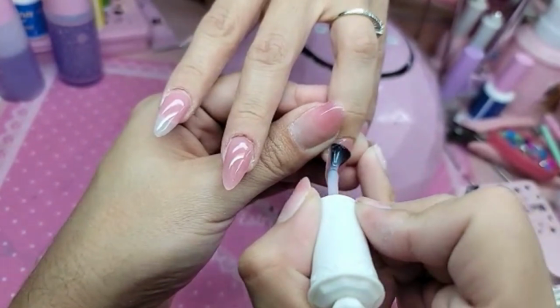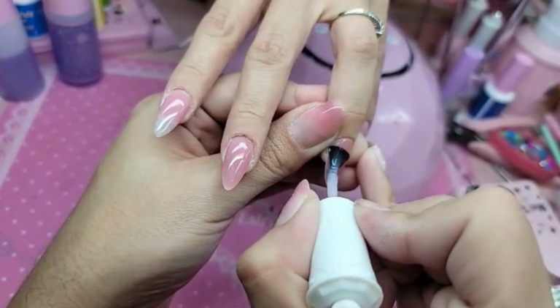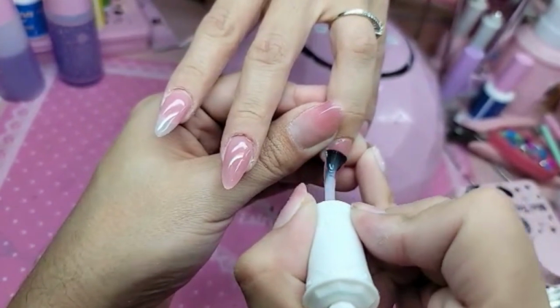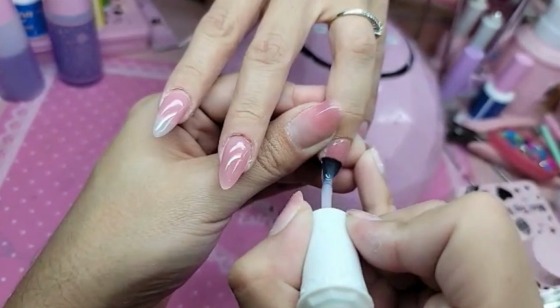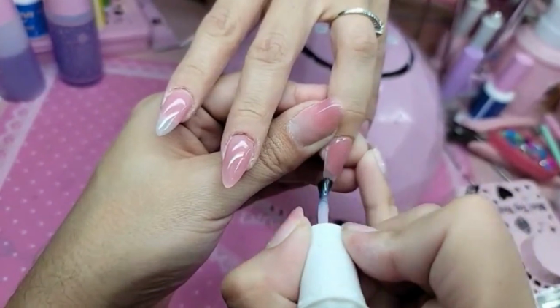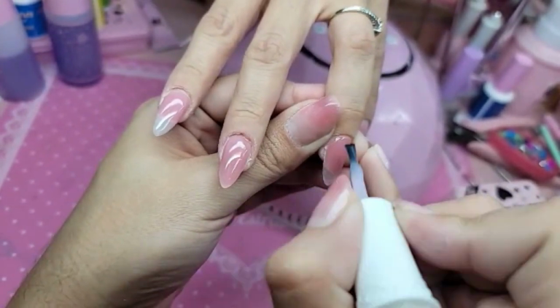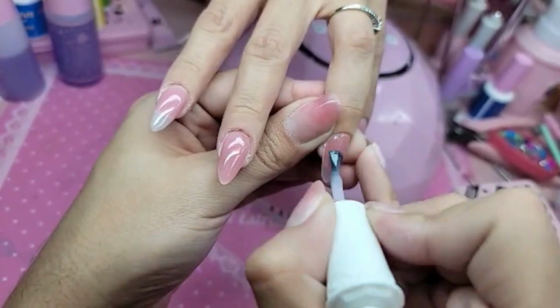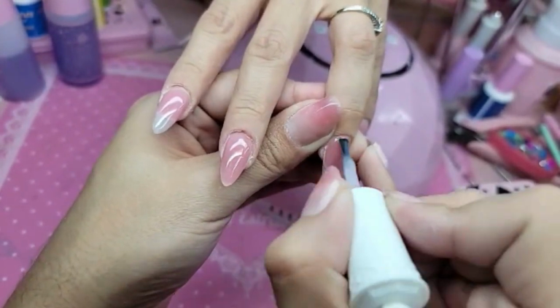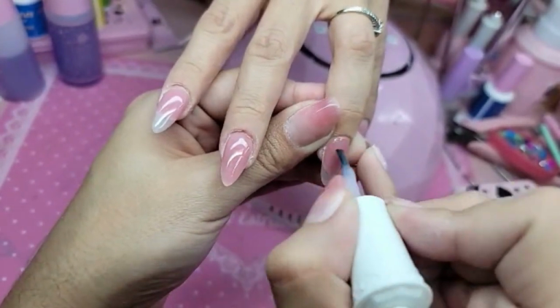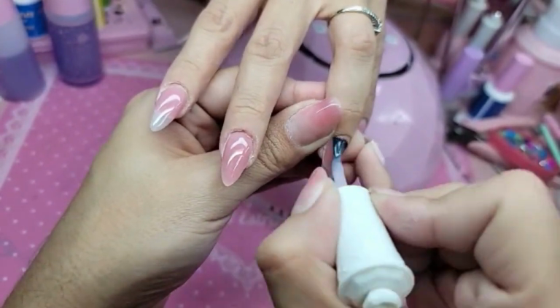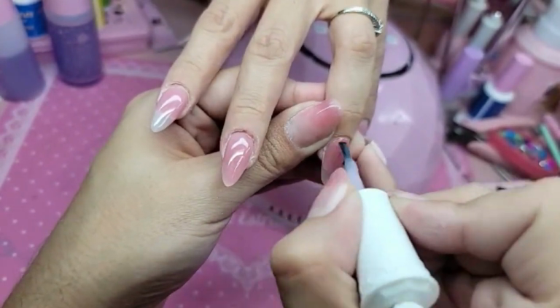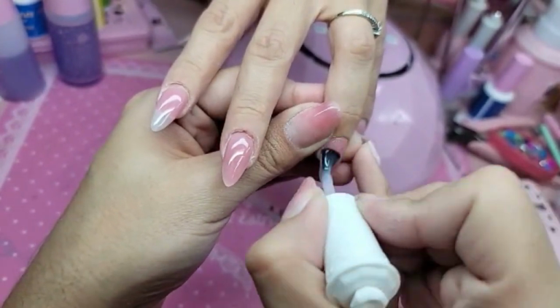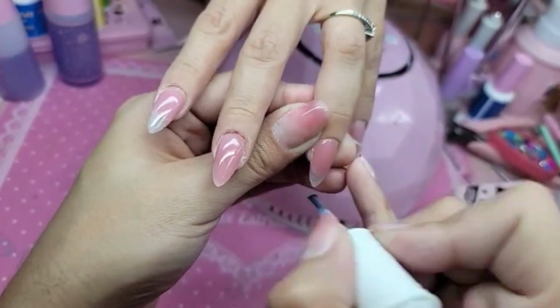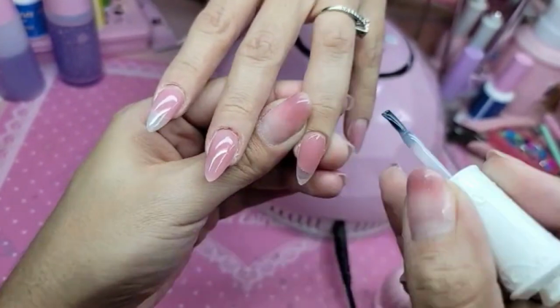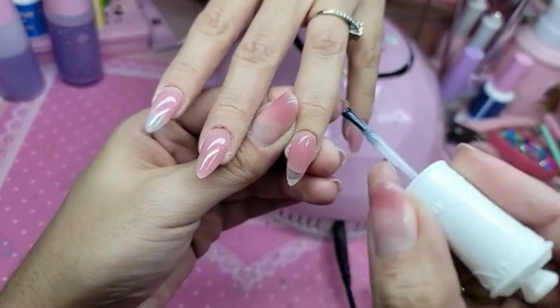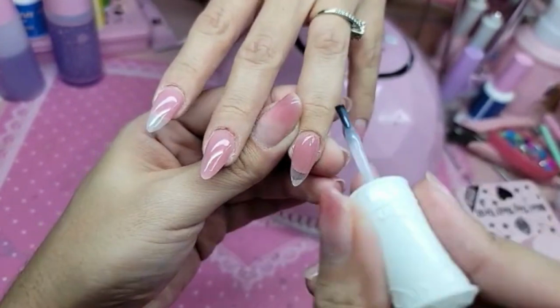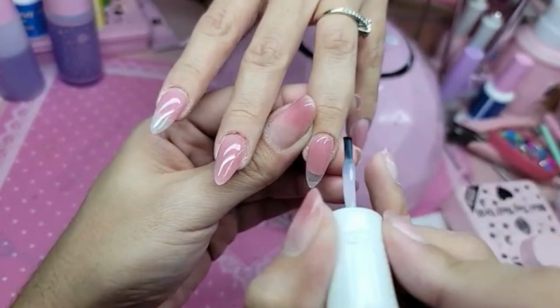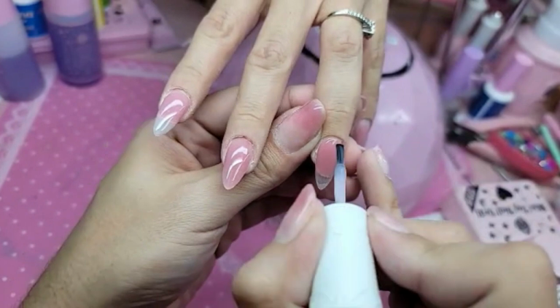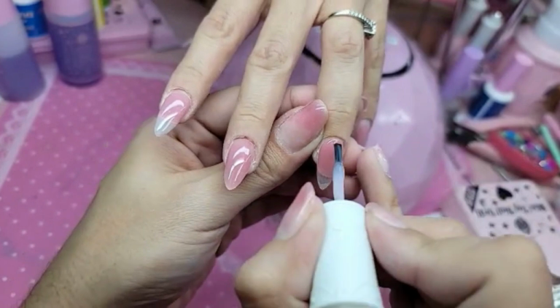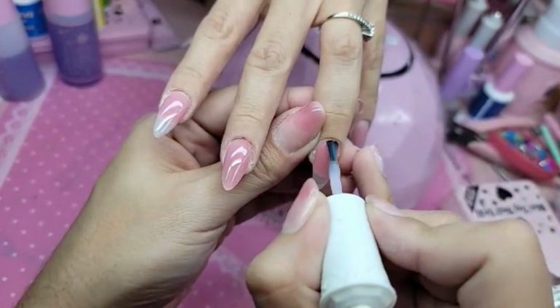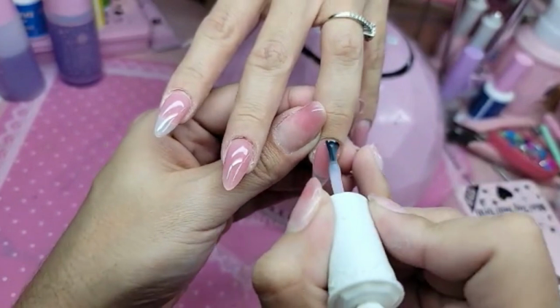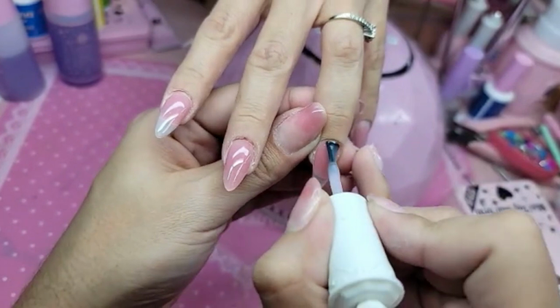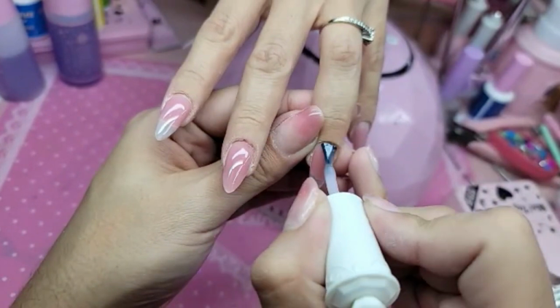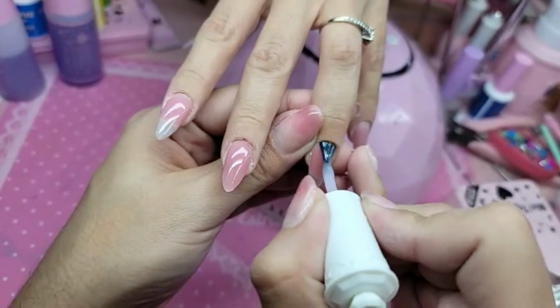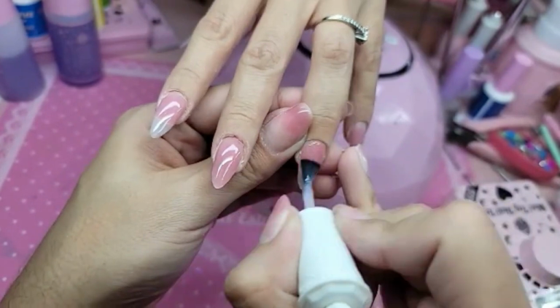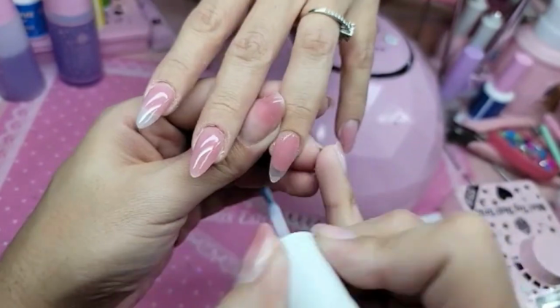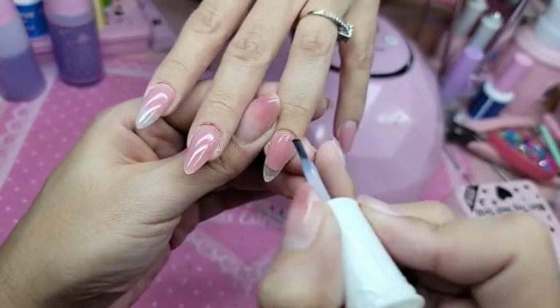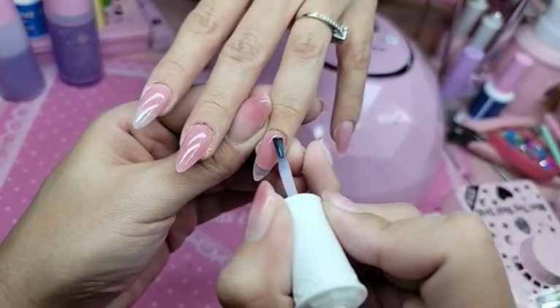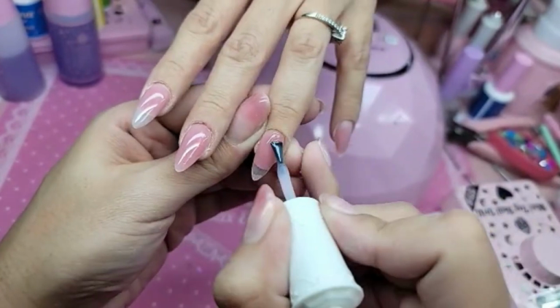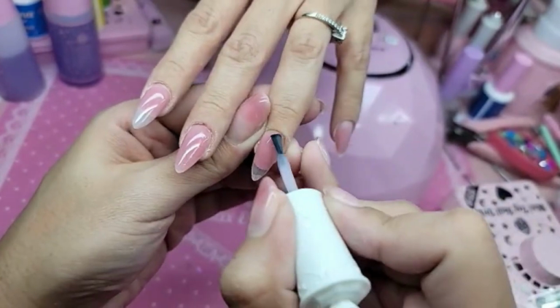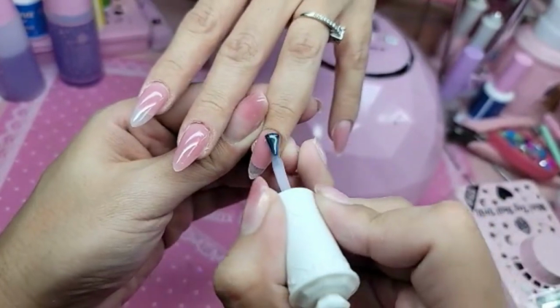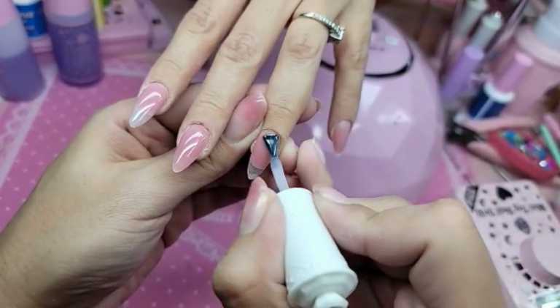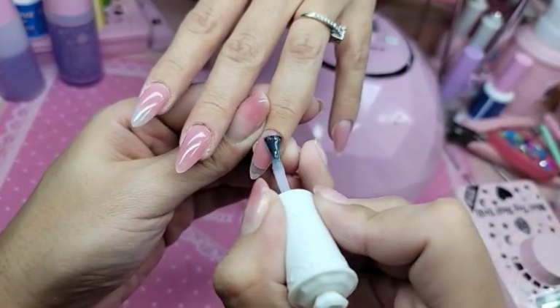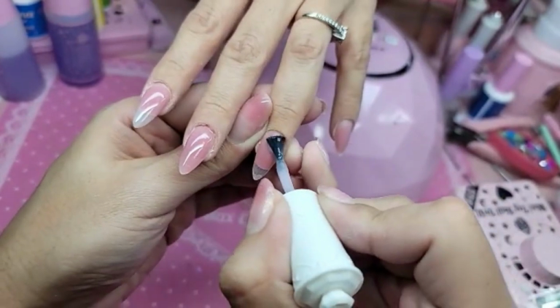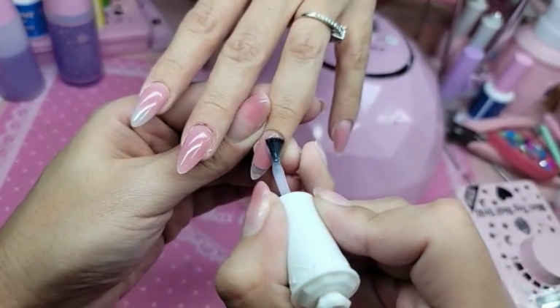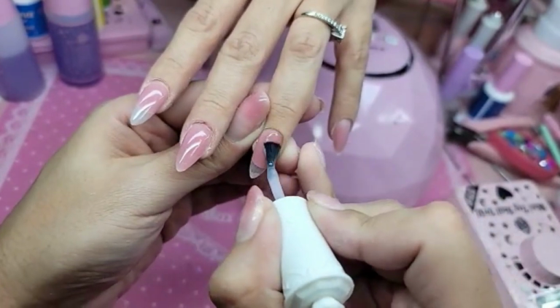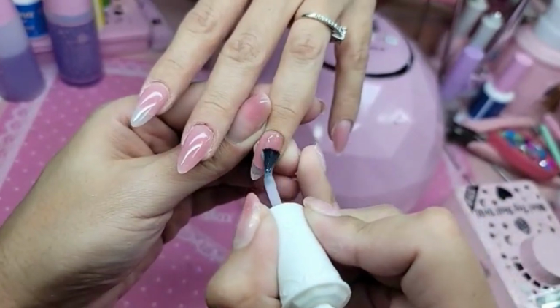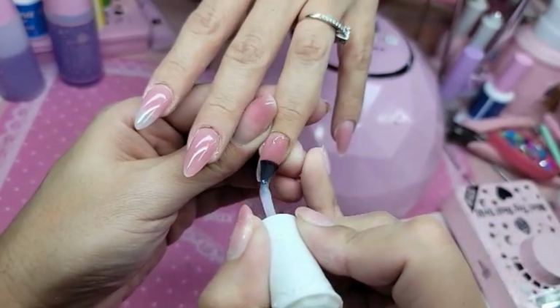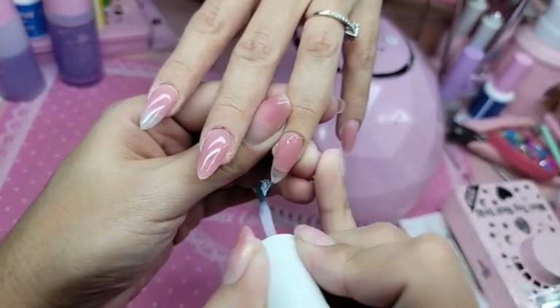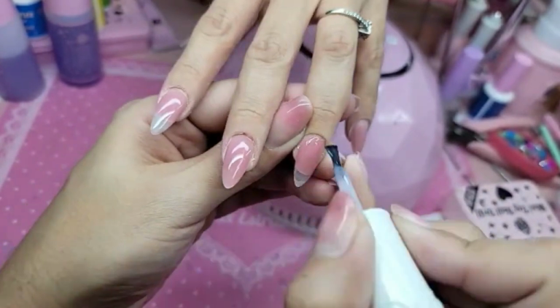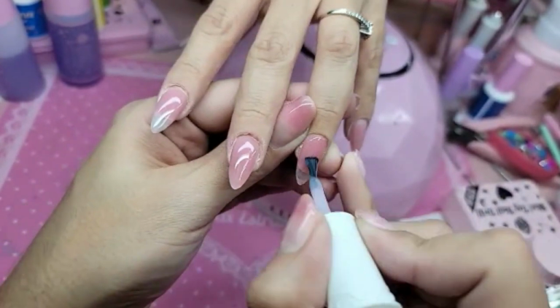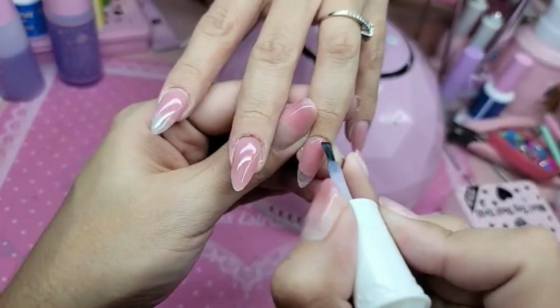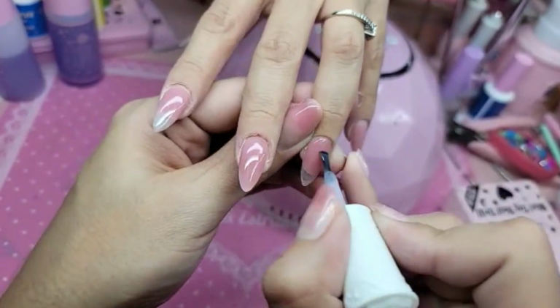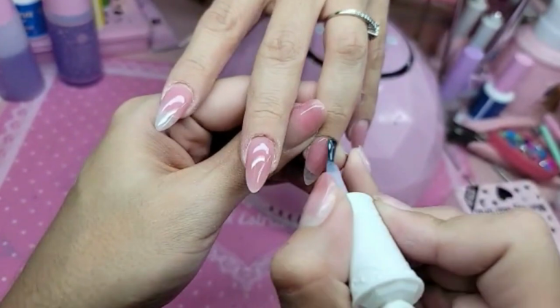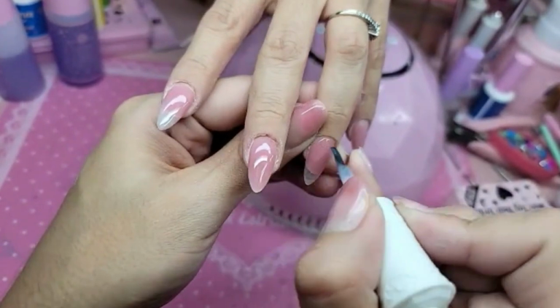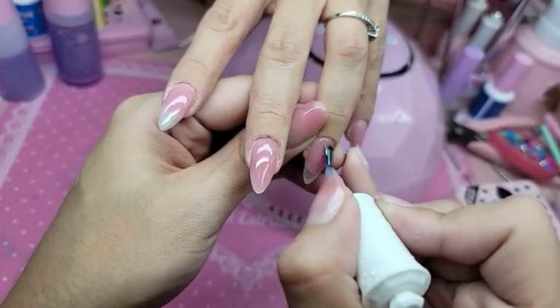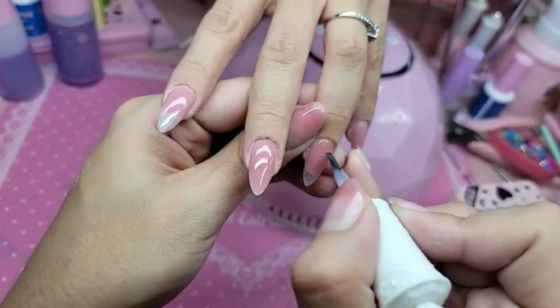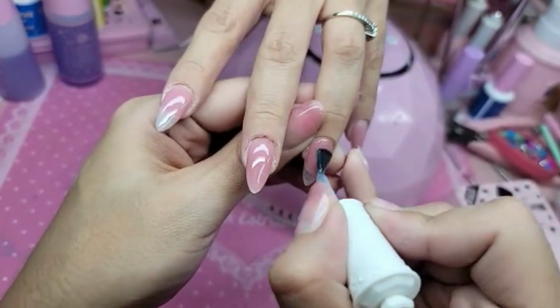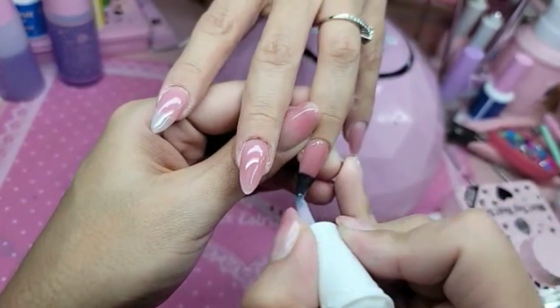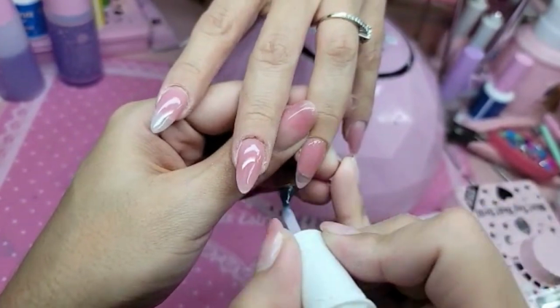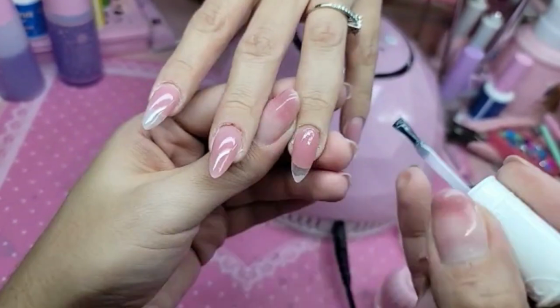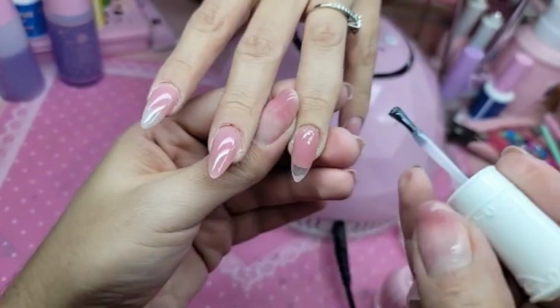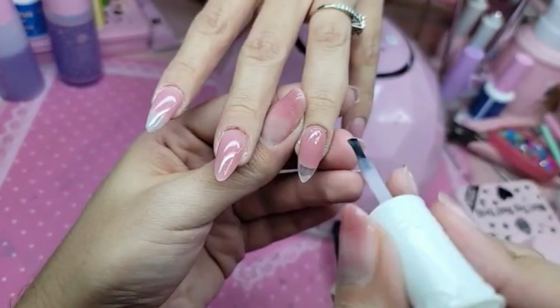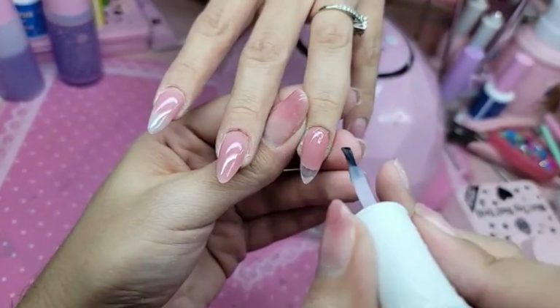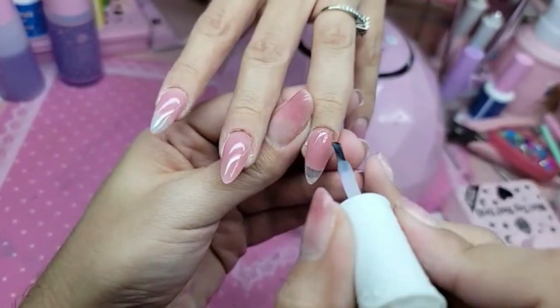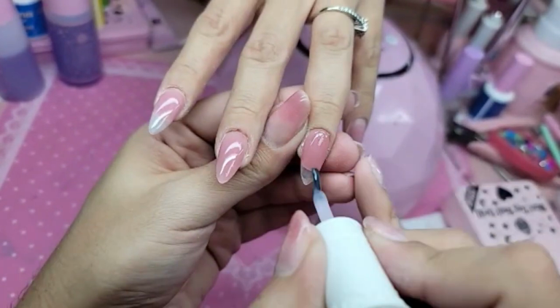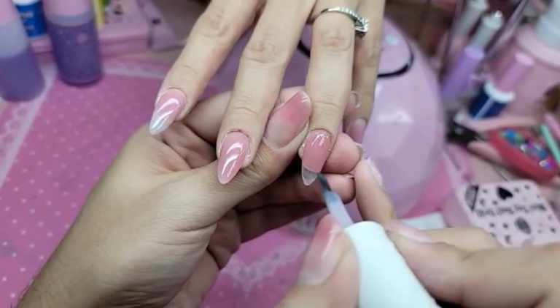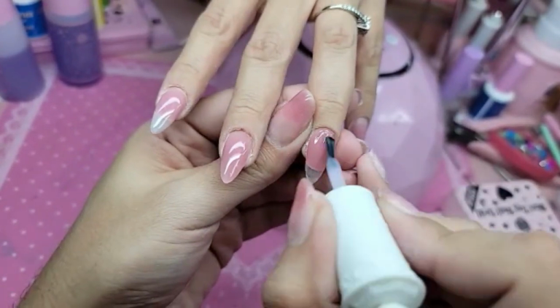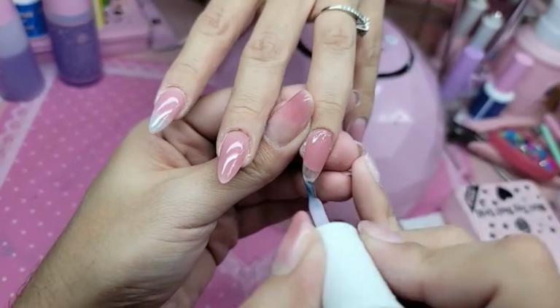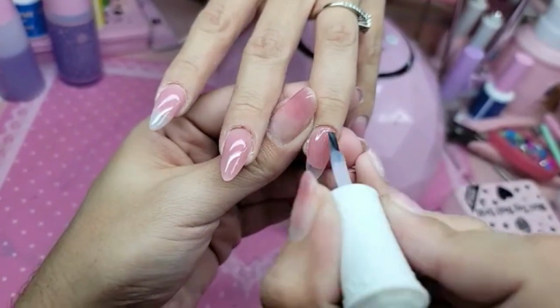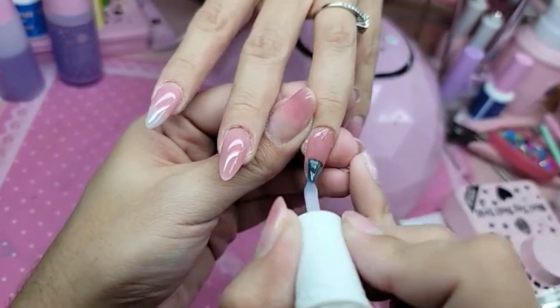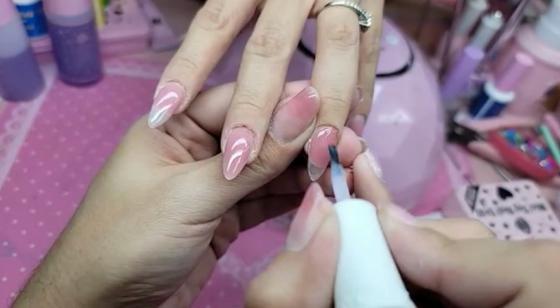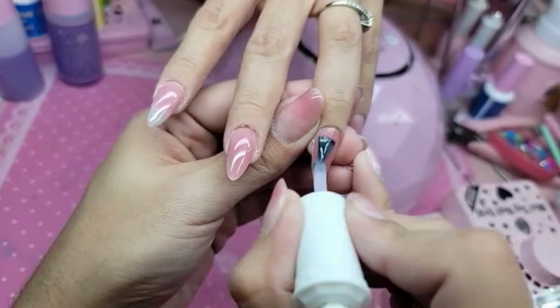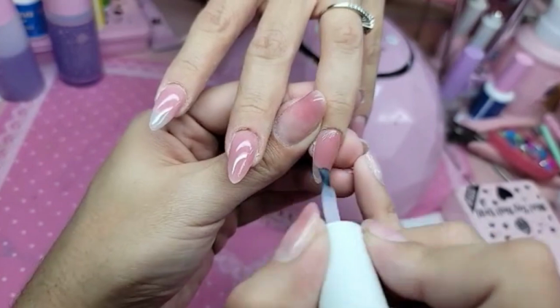Isn't her nails and hands looking a thousand times better now that we did our little makeover? And we're still not even done yet.